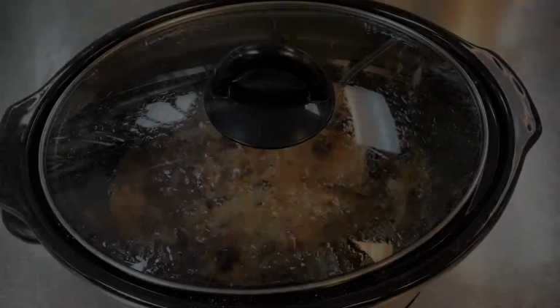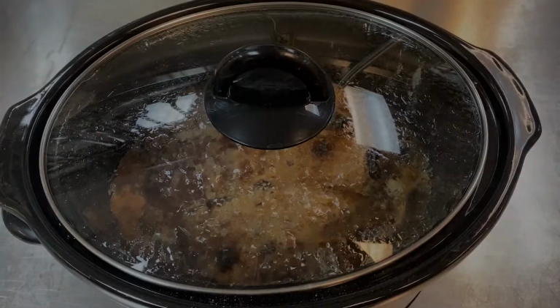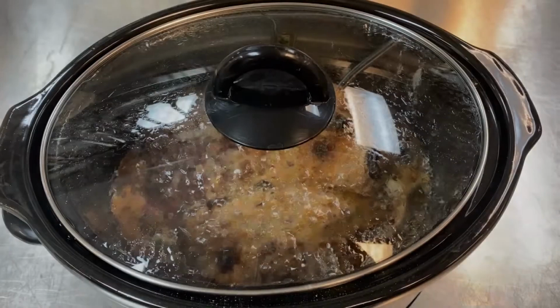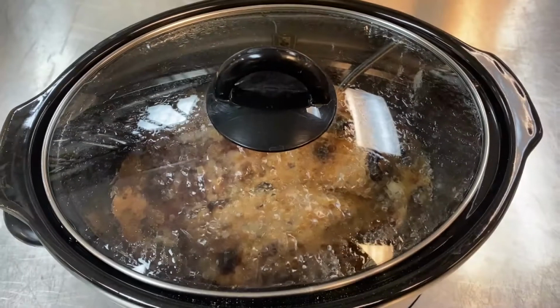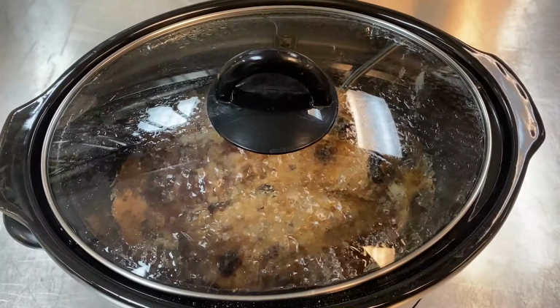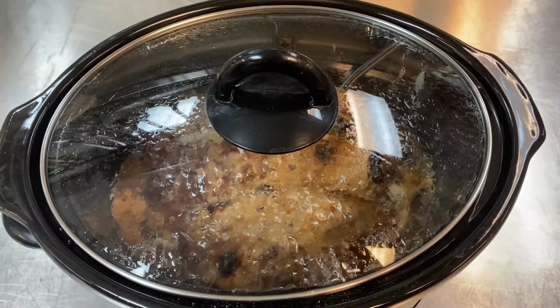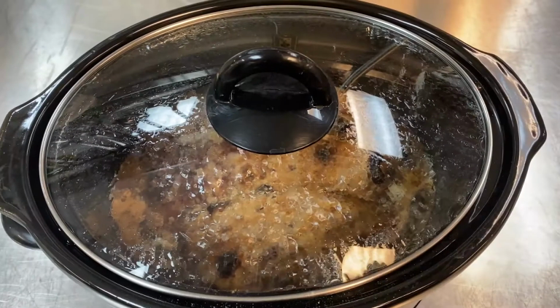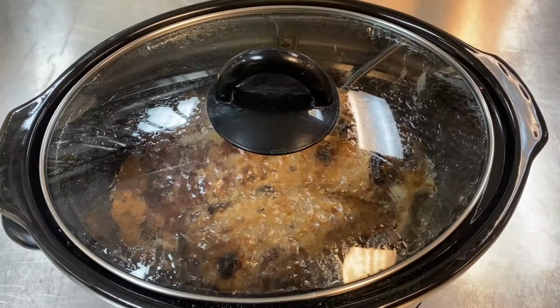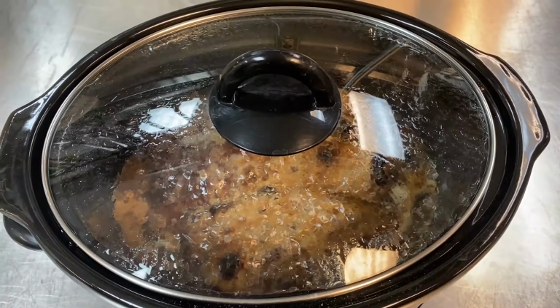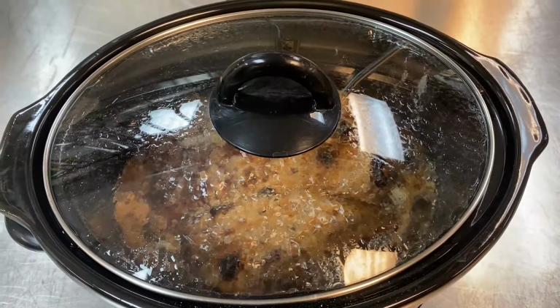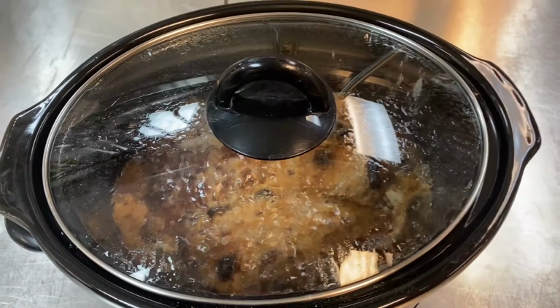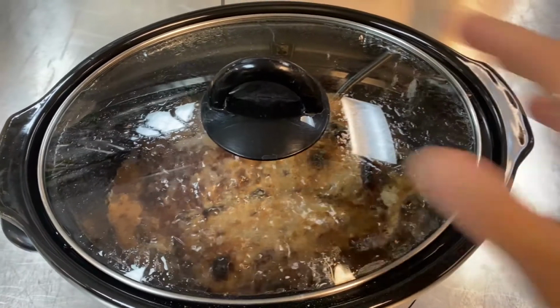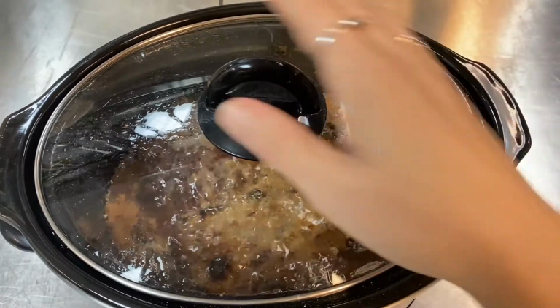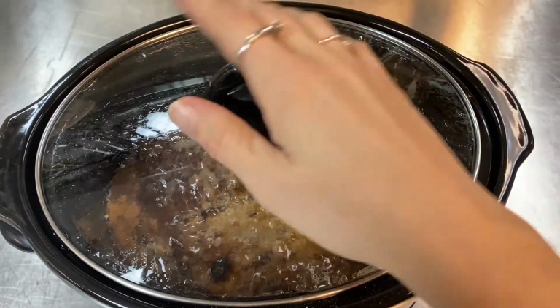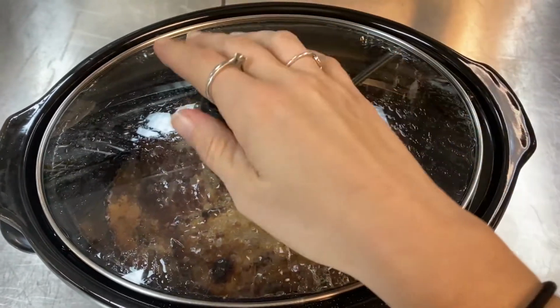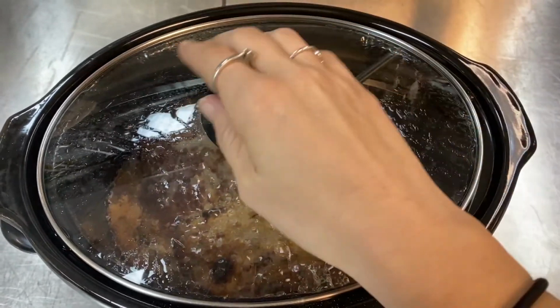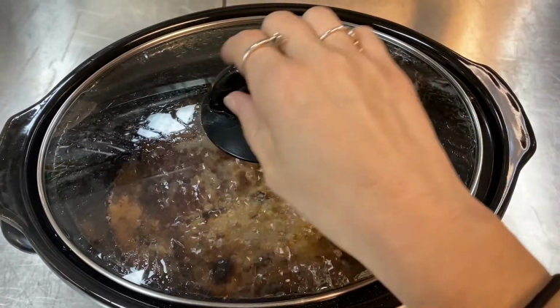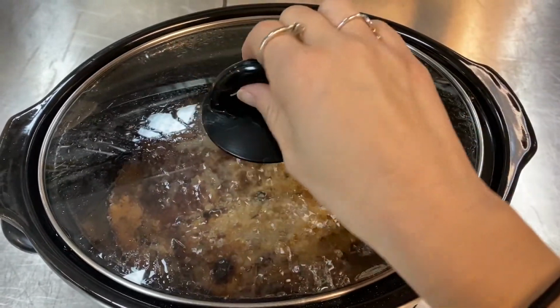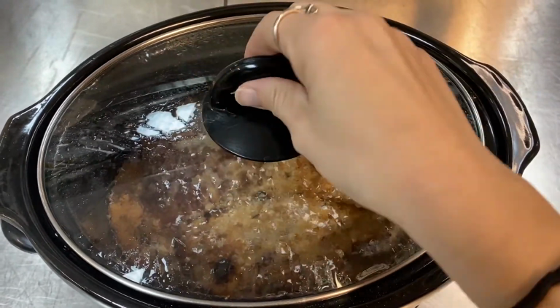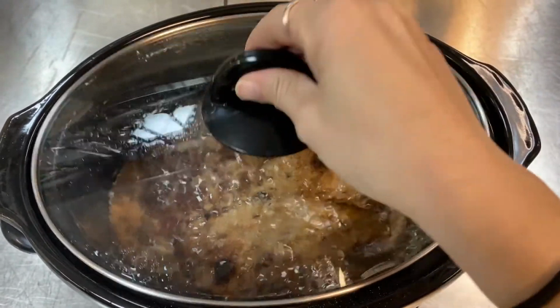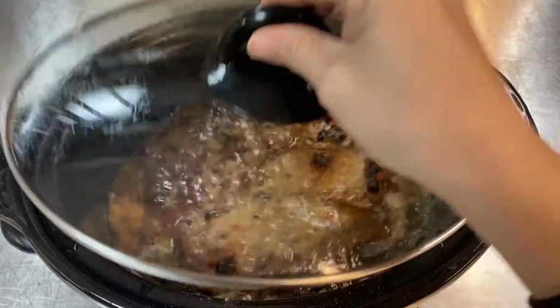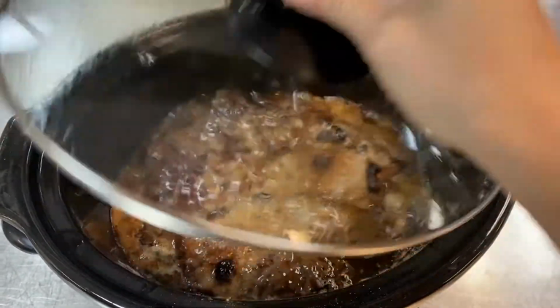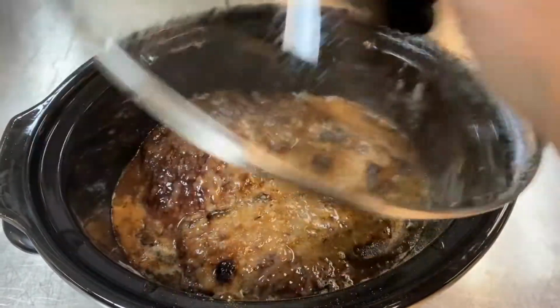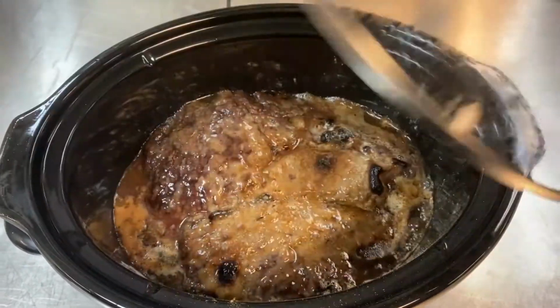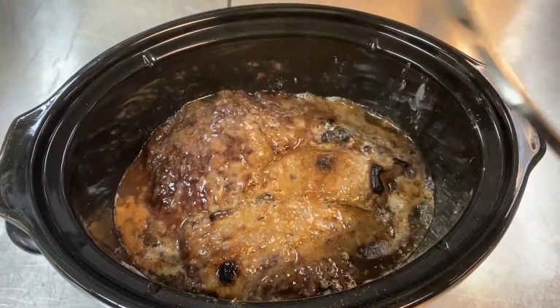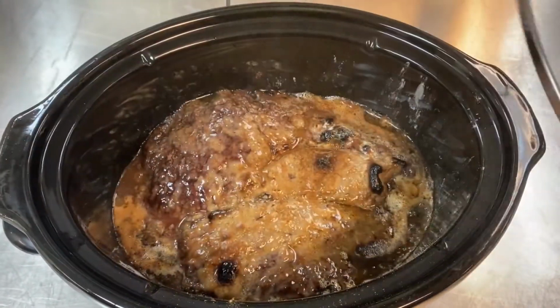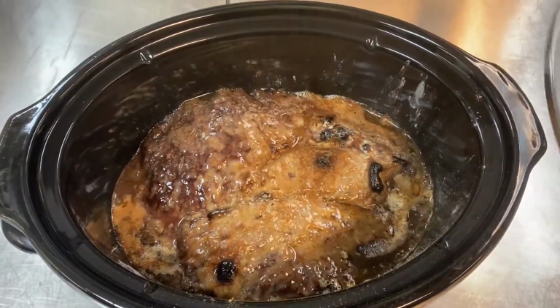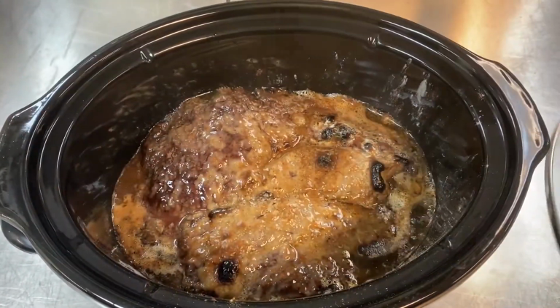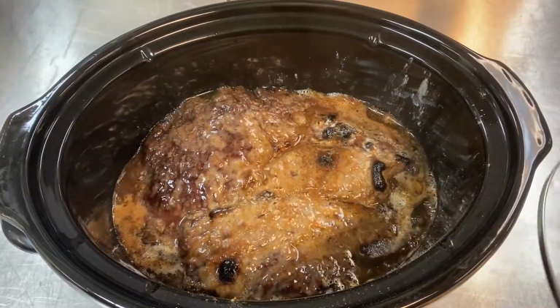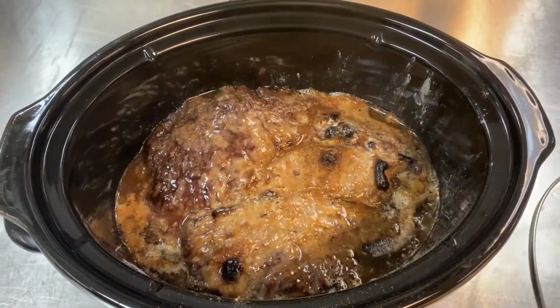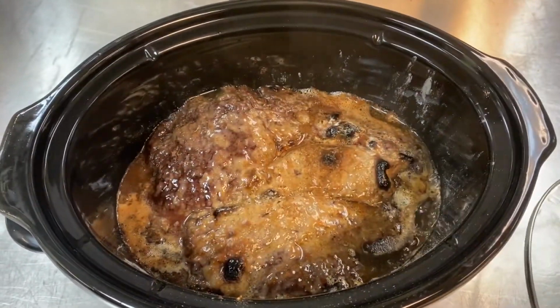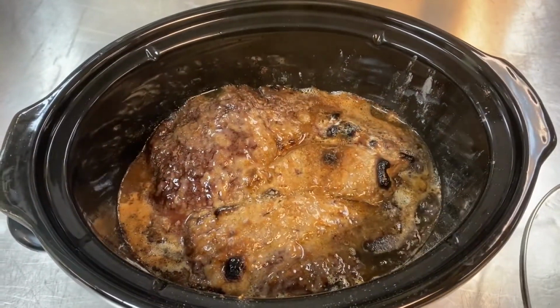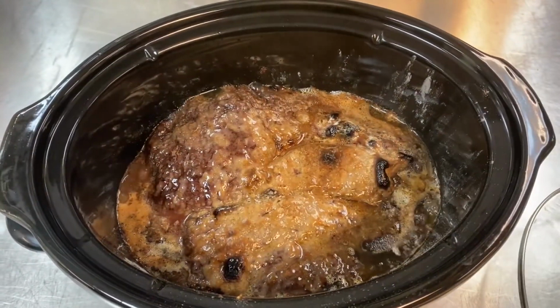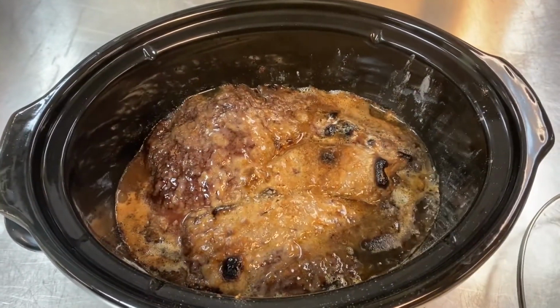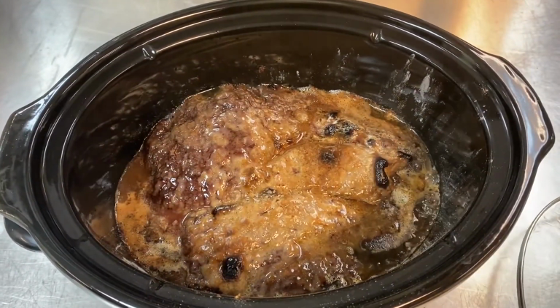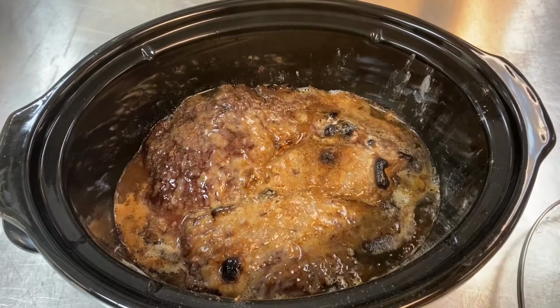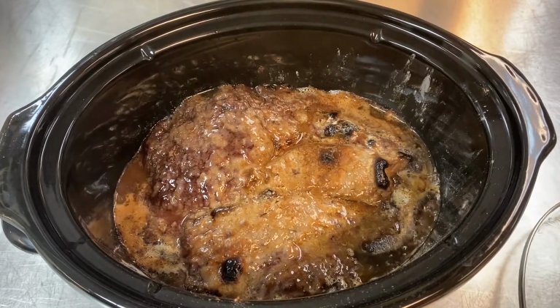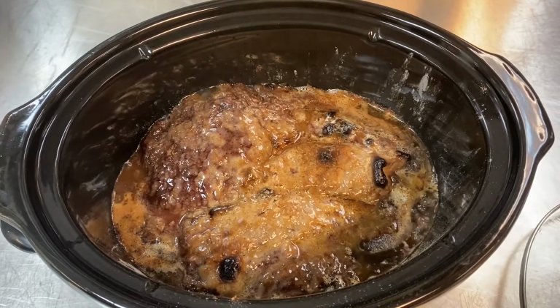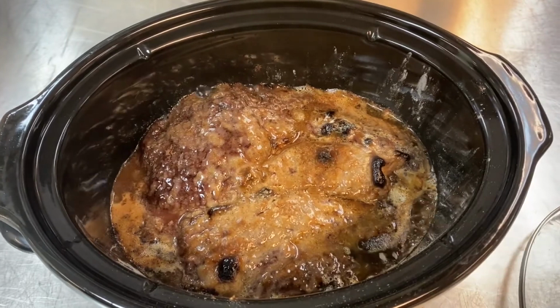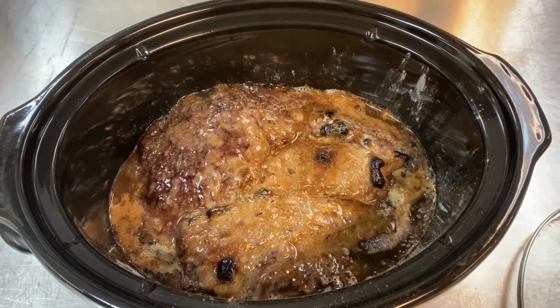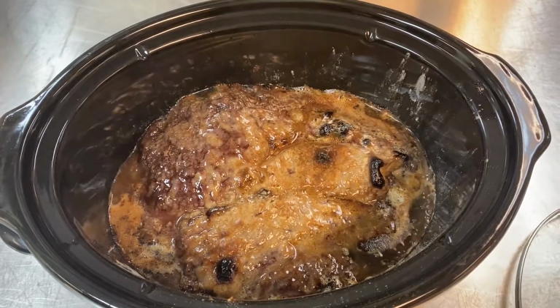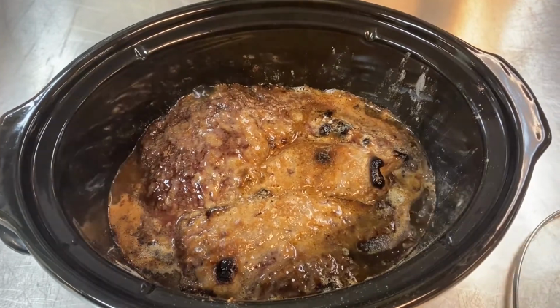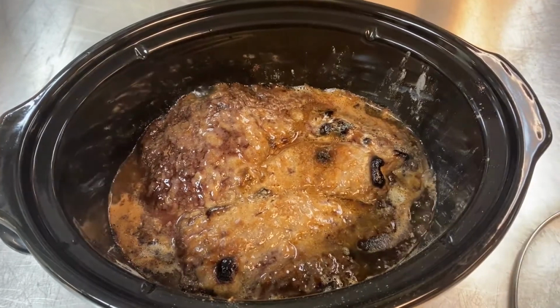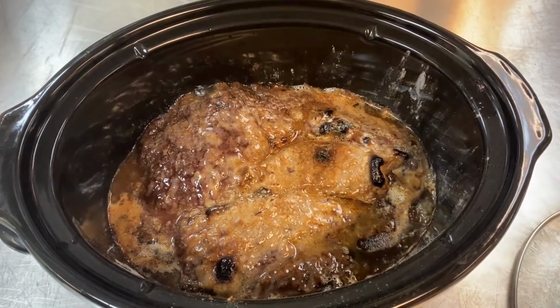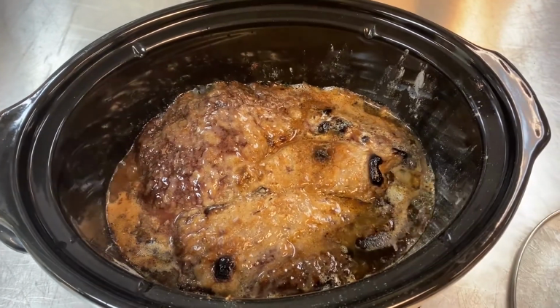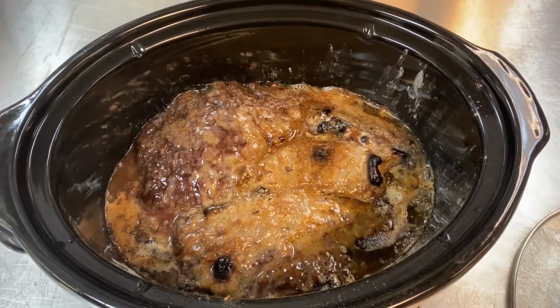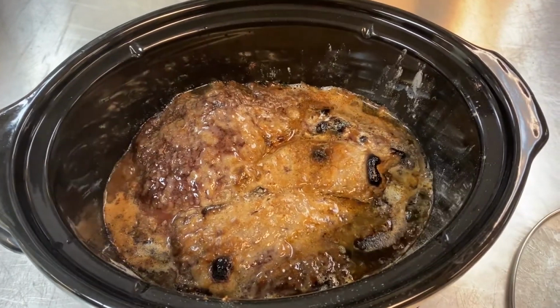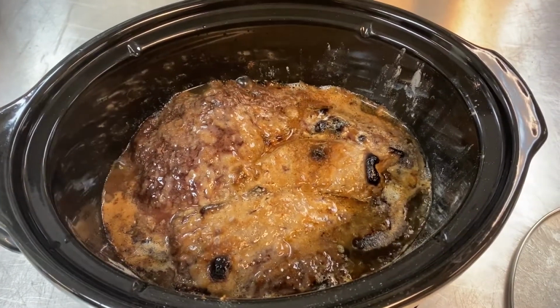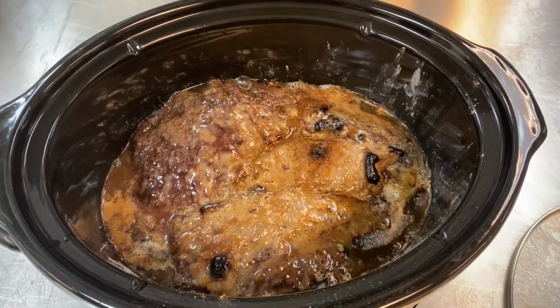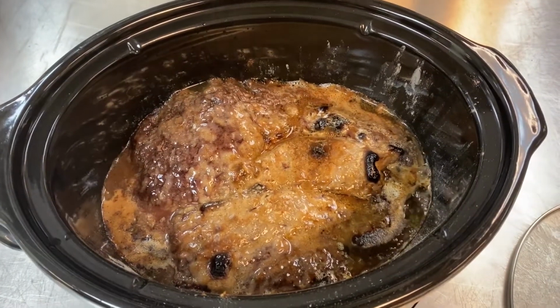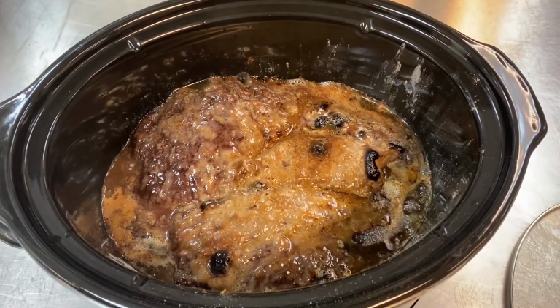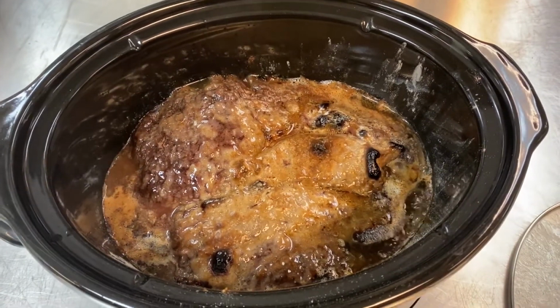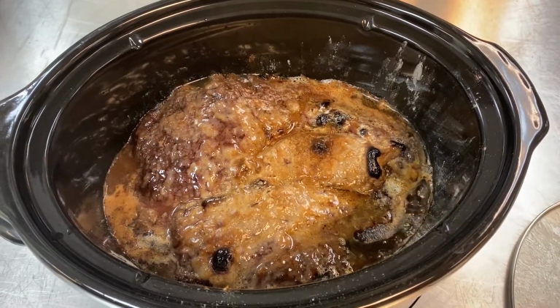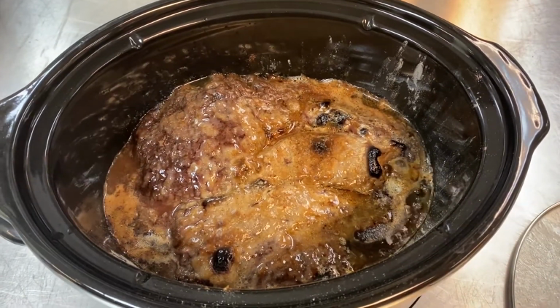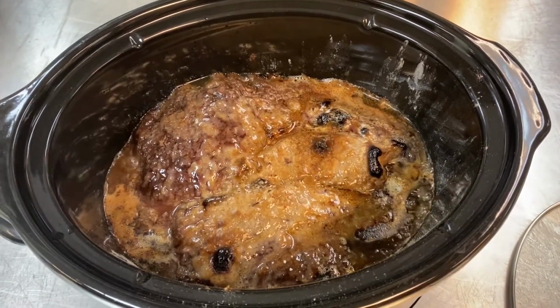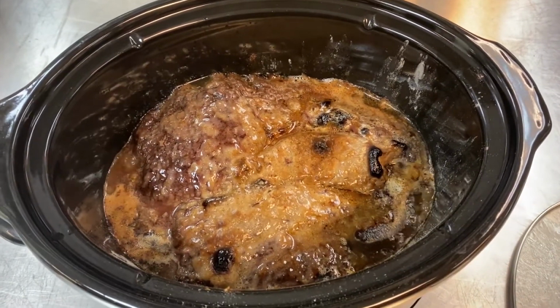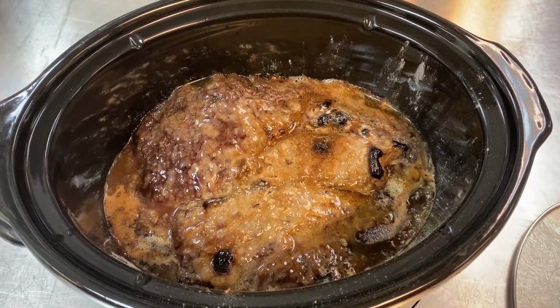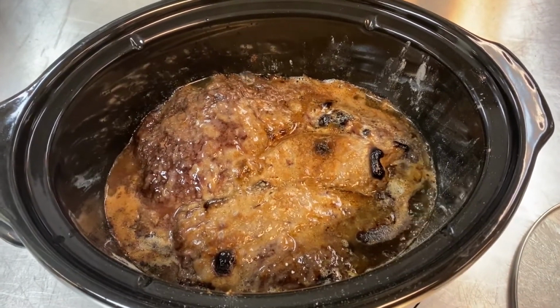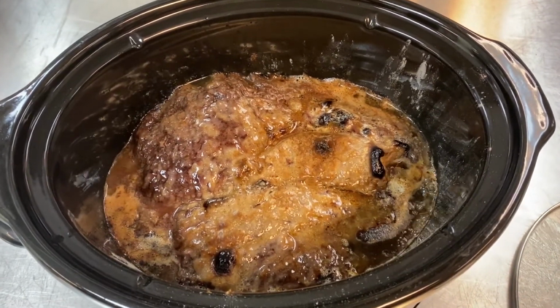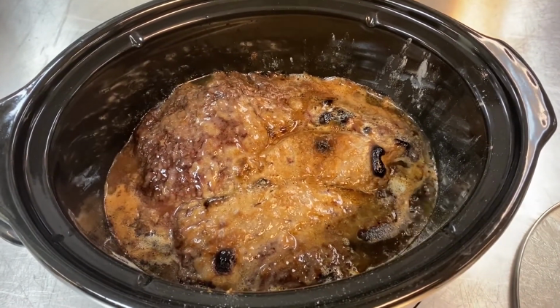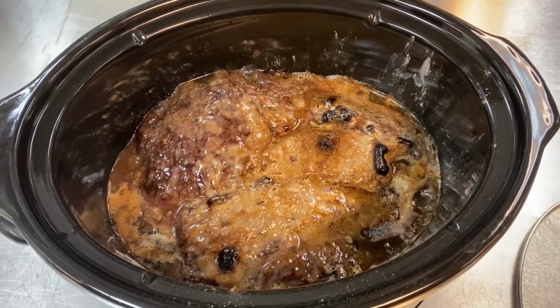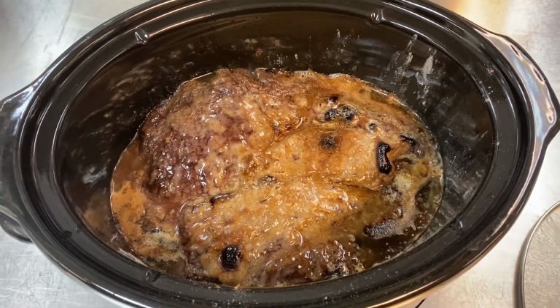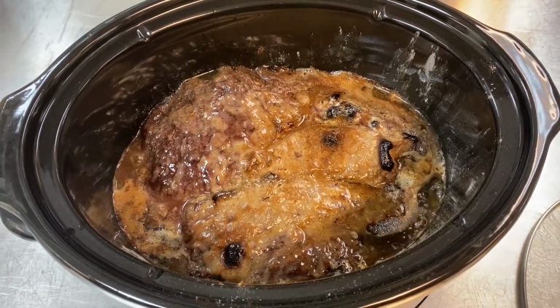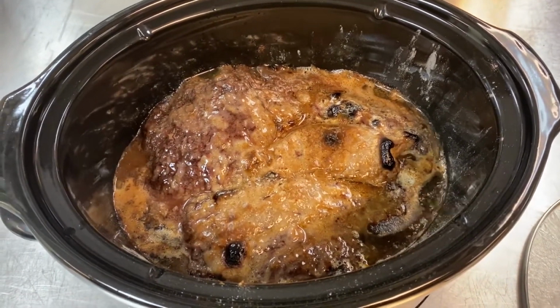This is me checking on the roast about halfway through. I usually go ahead and flip it over.